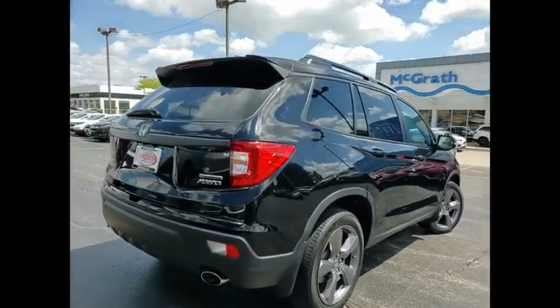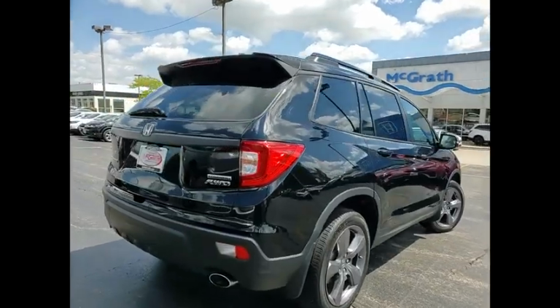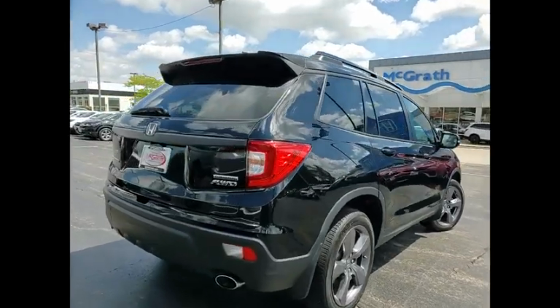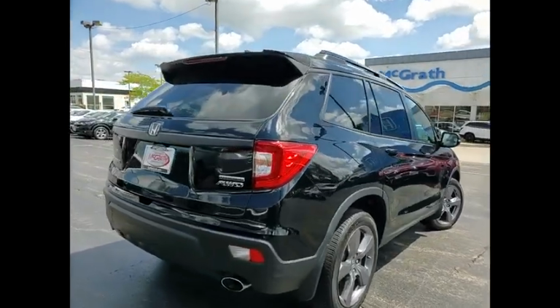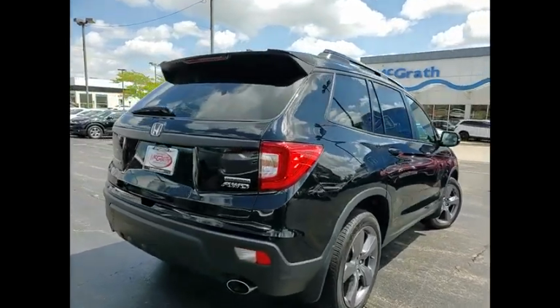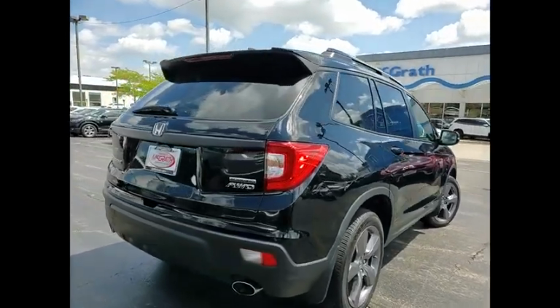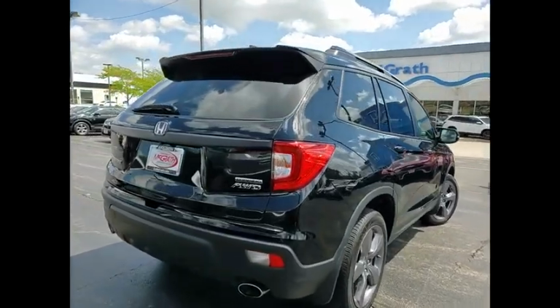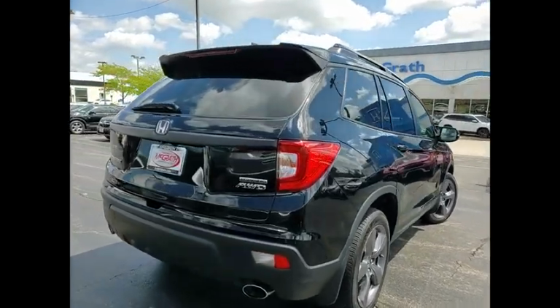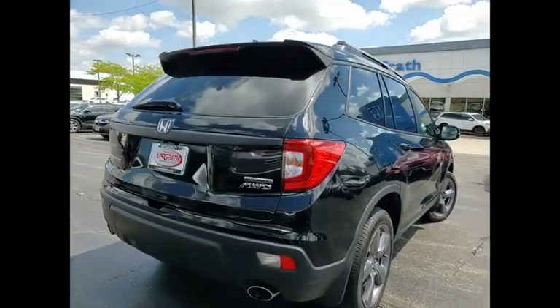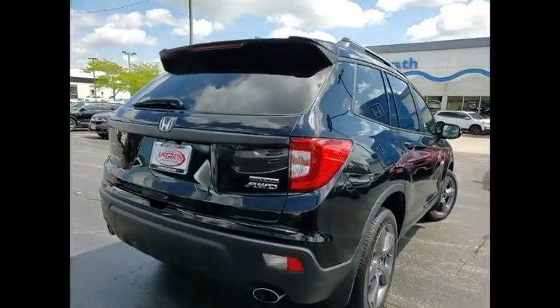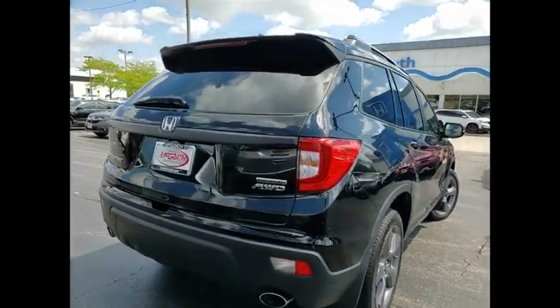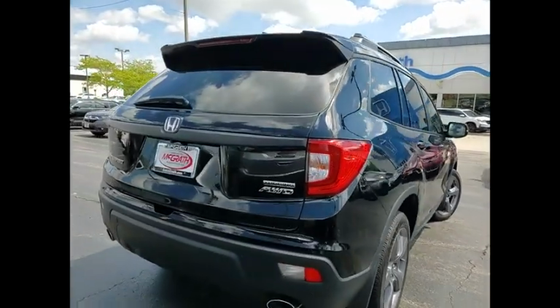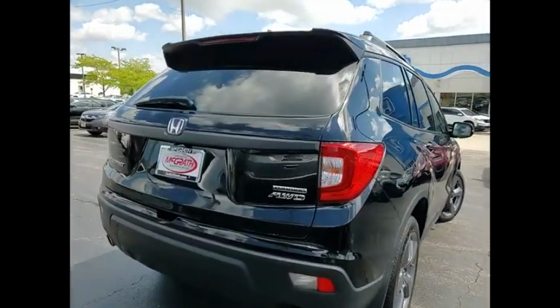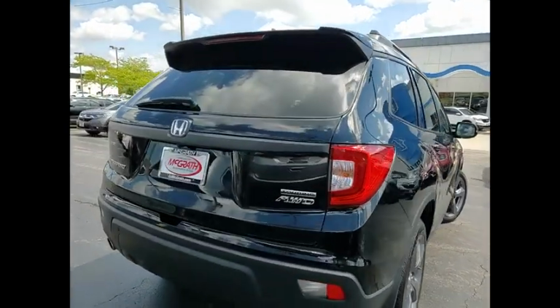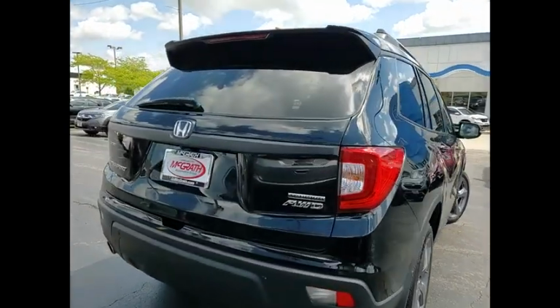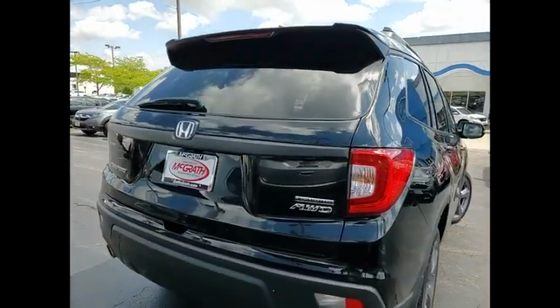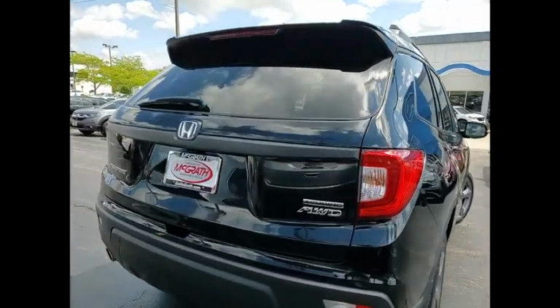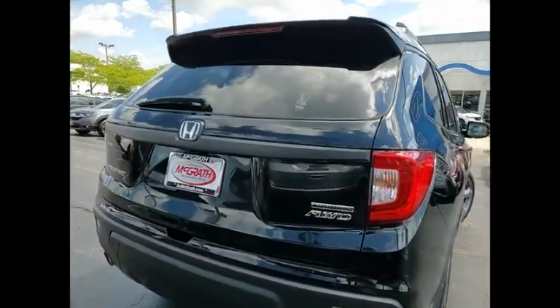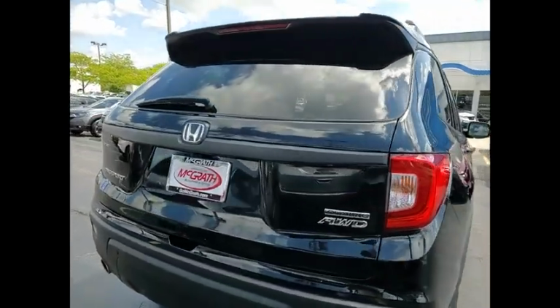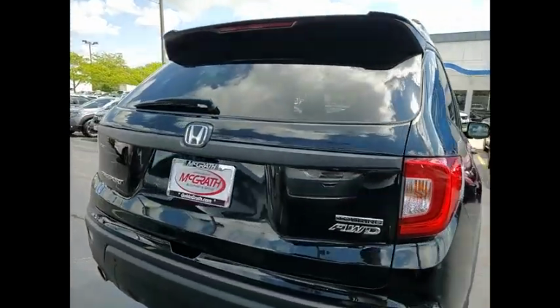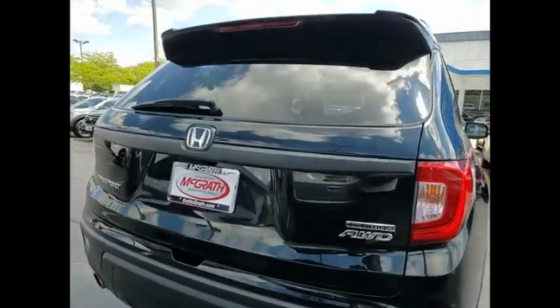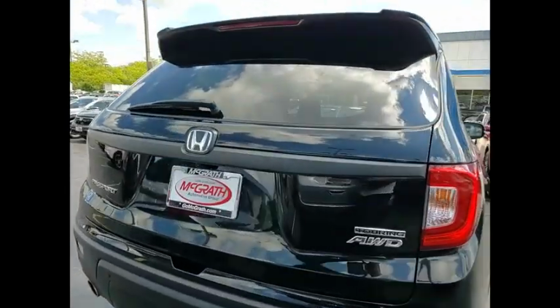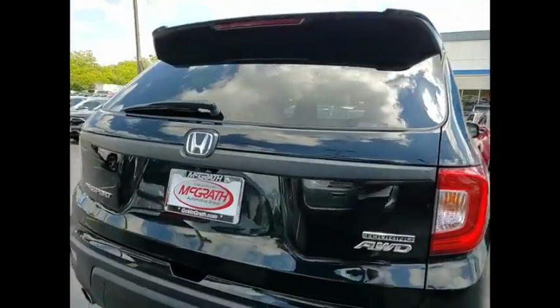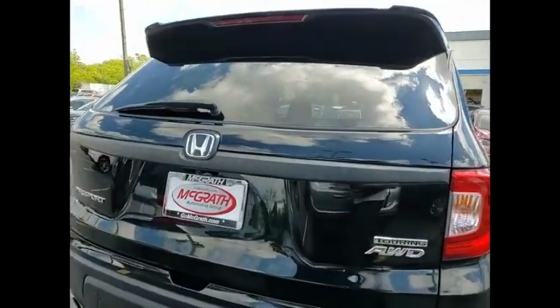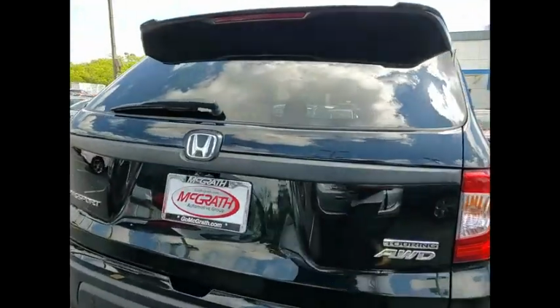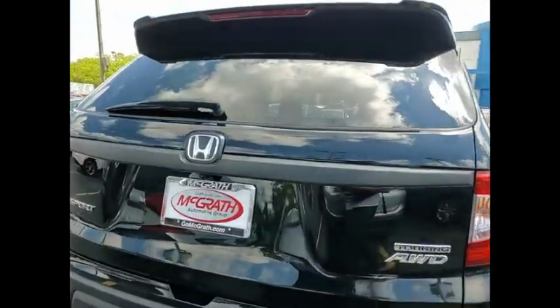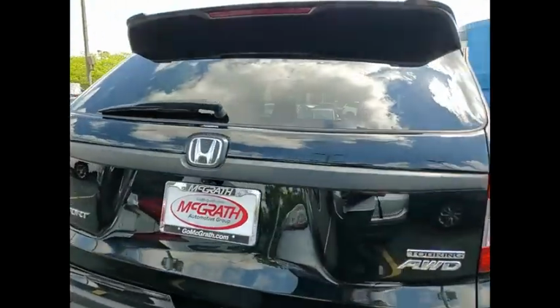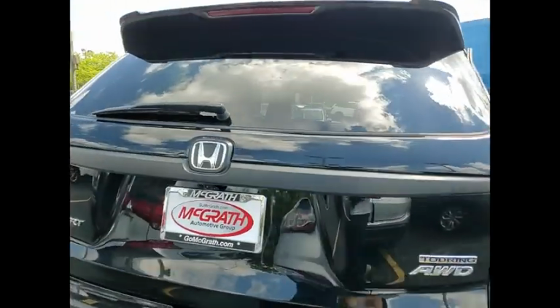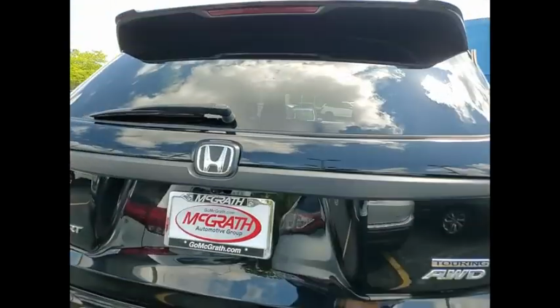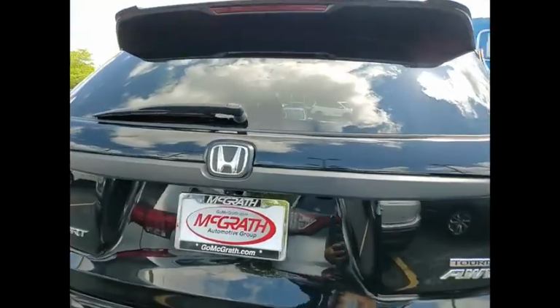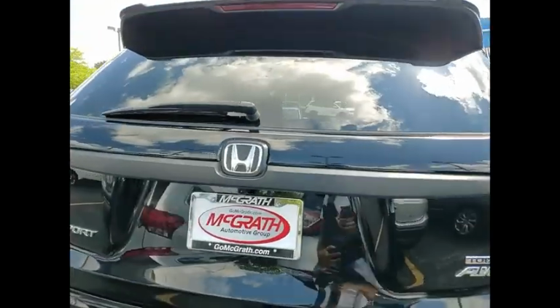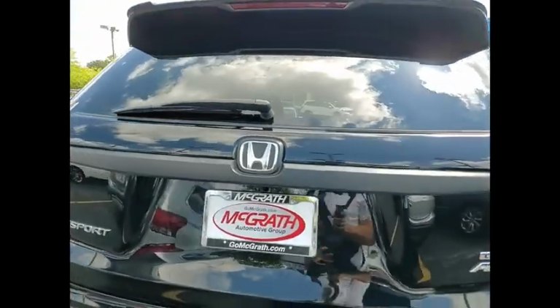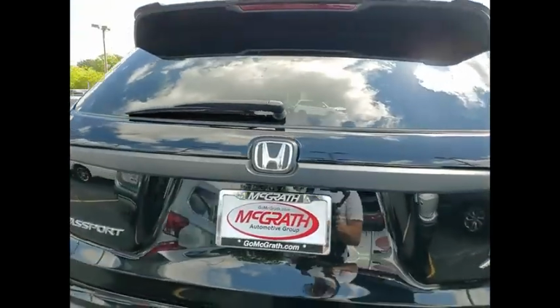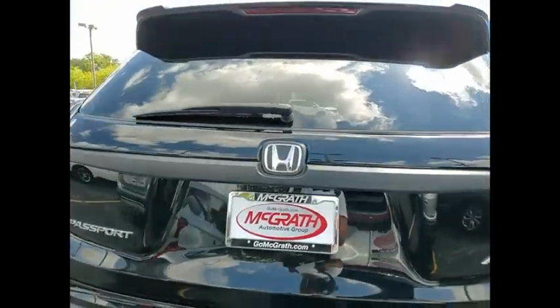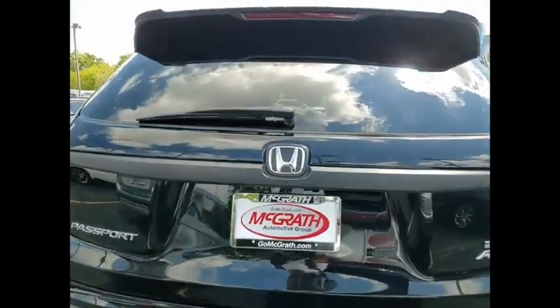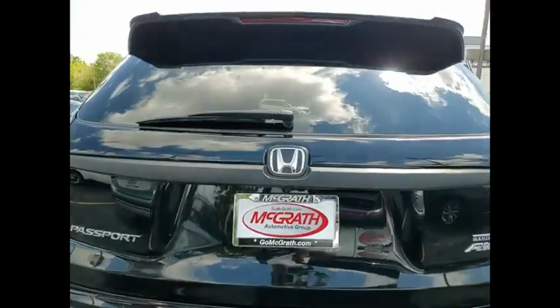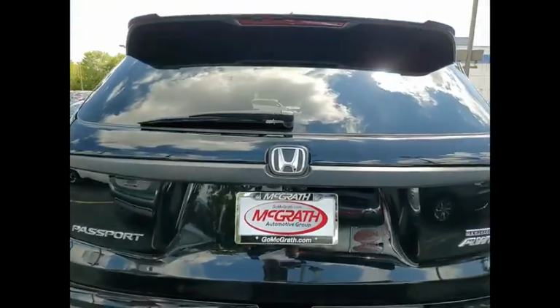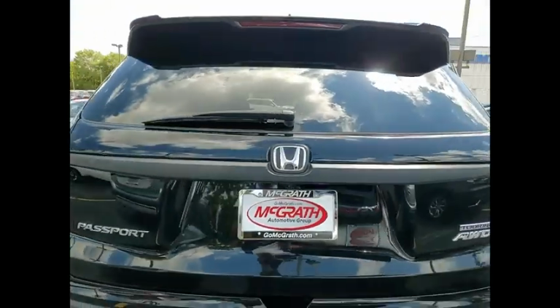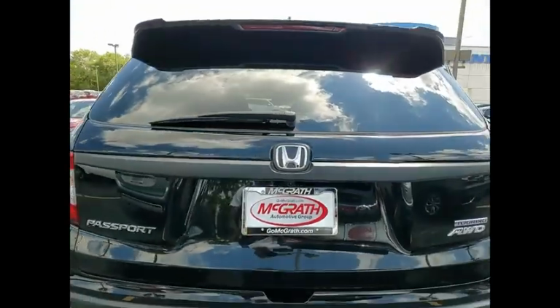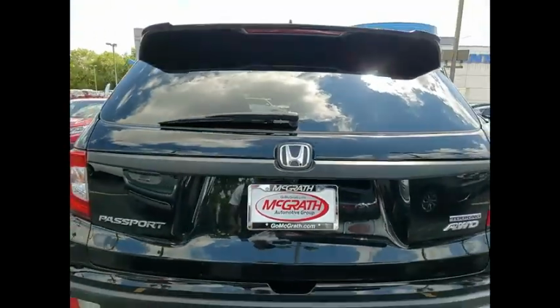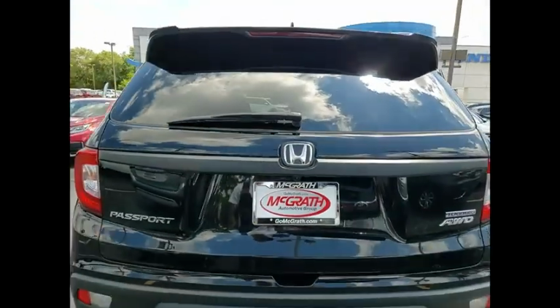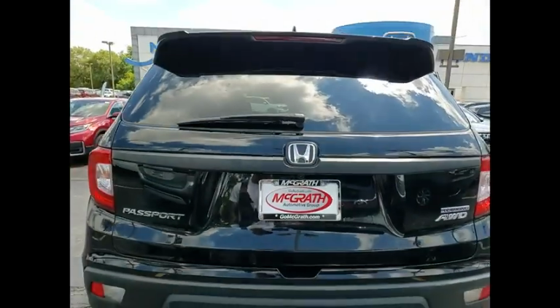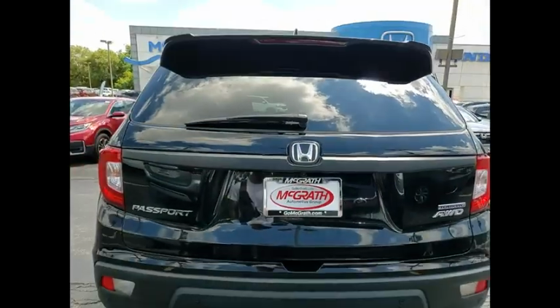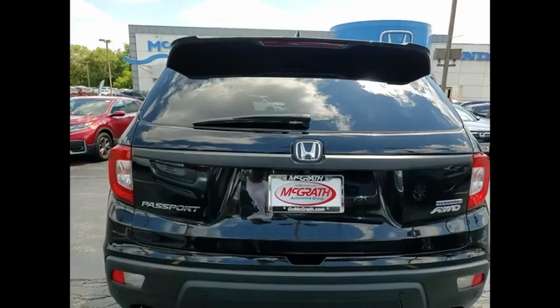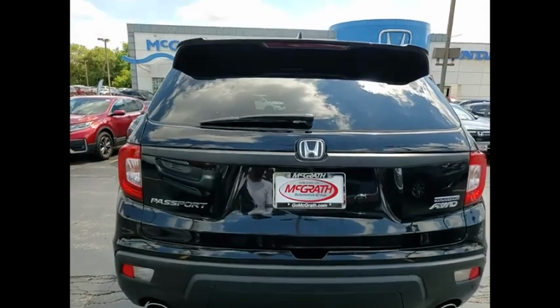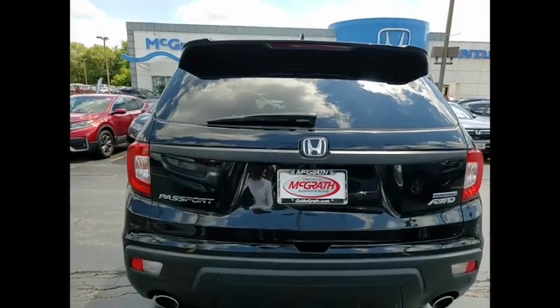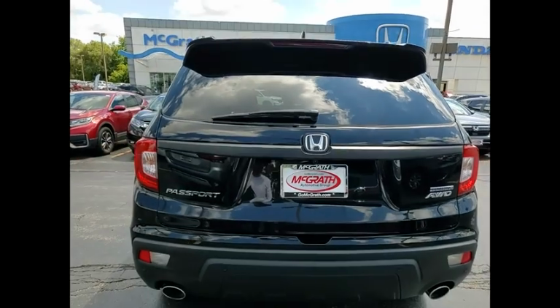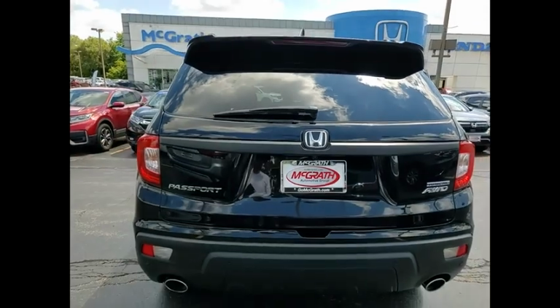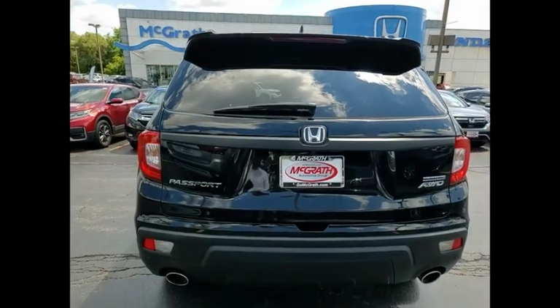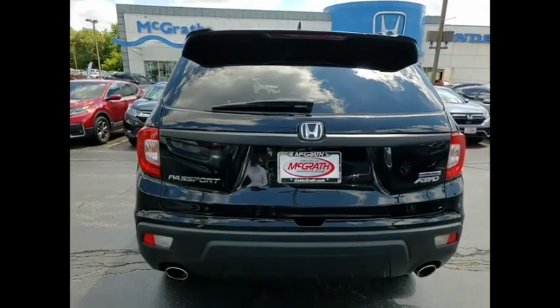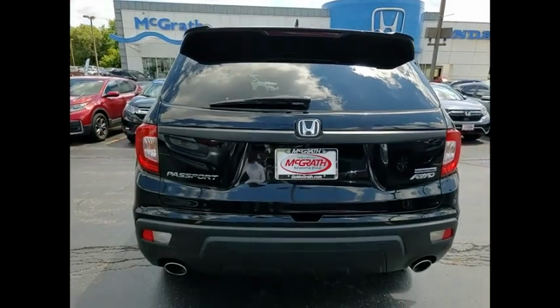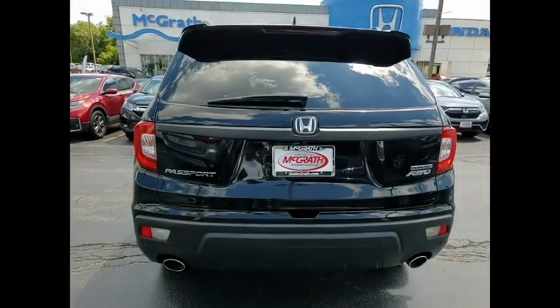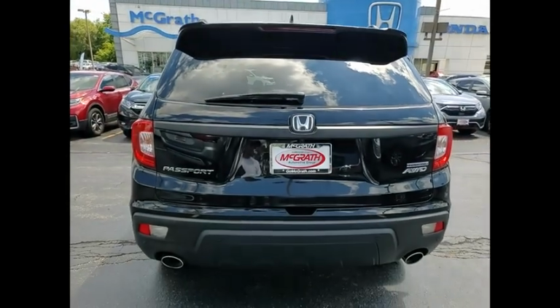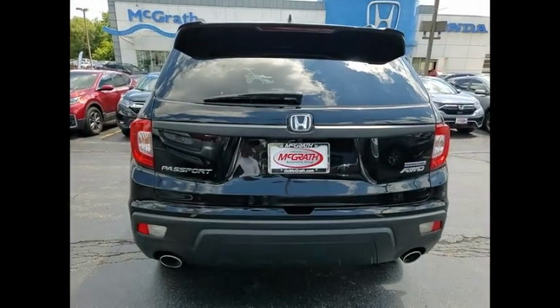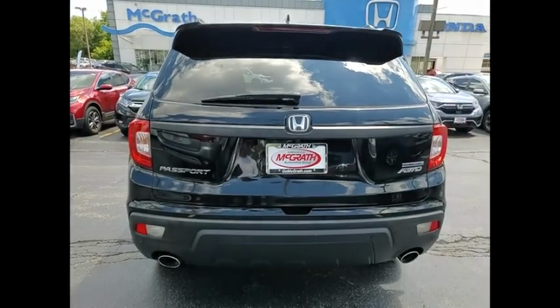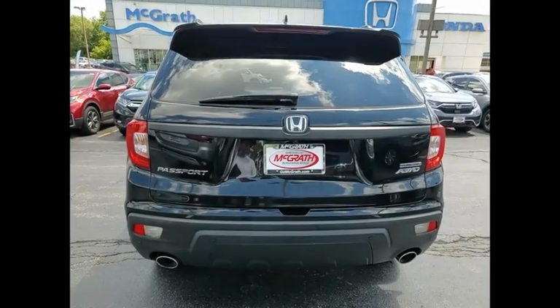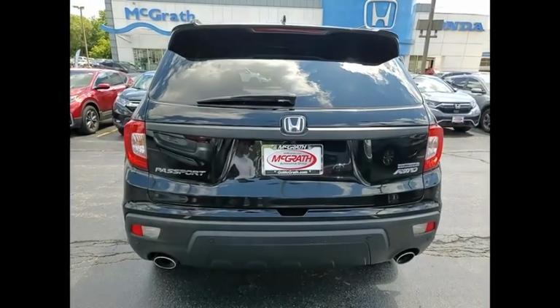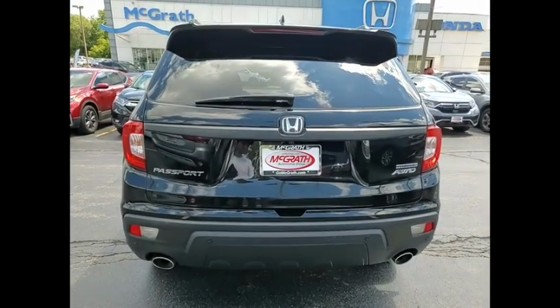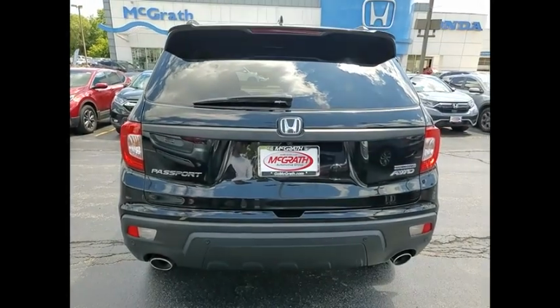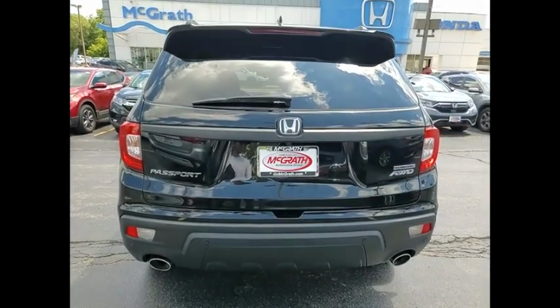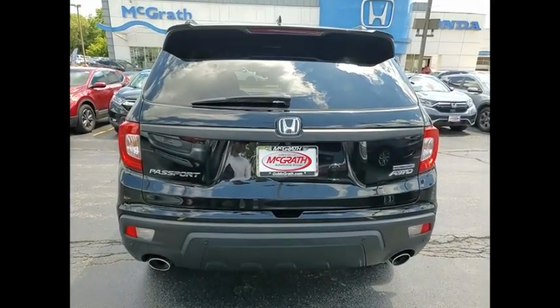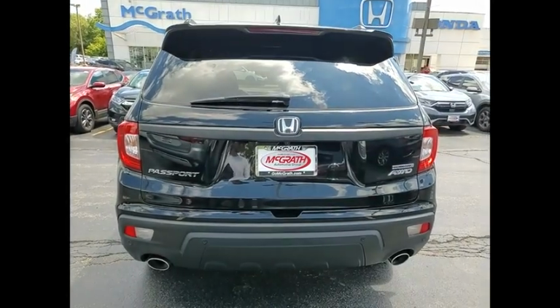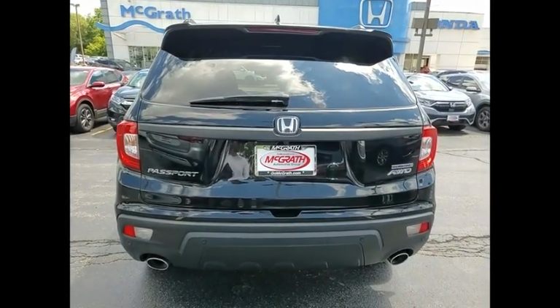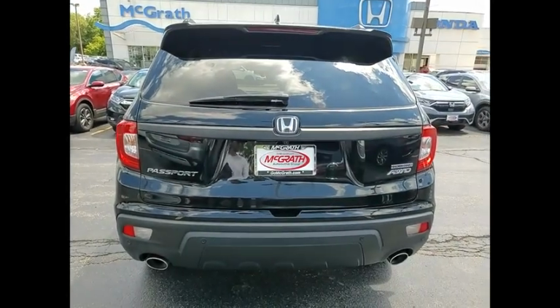The Passport gives you the comfort of Honda reliability and quality. This vehicle has less than 25,000 miles.